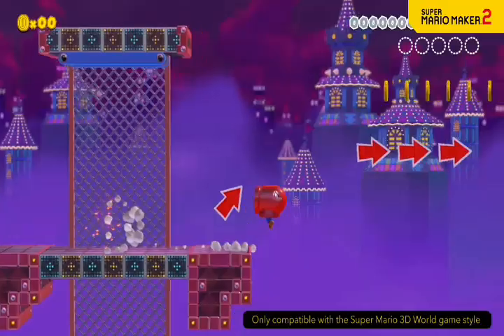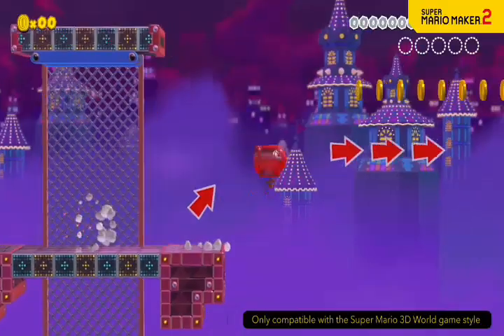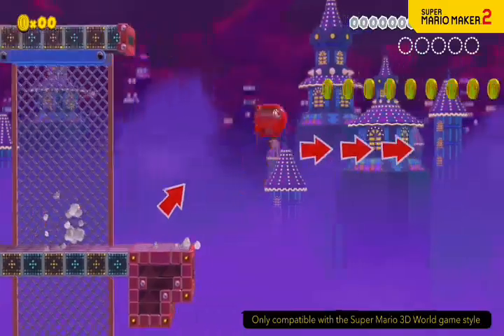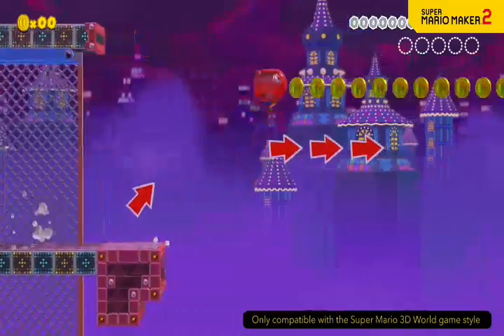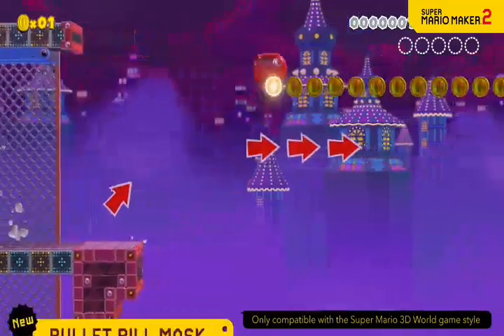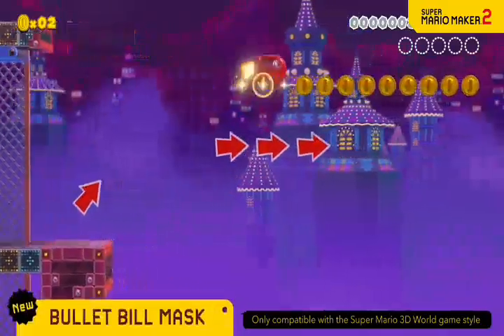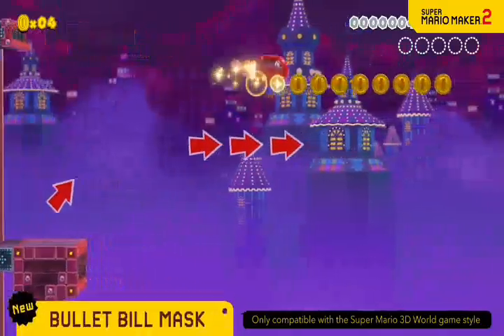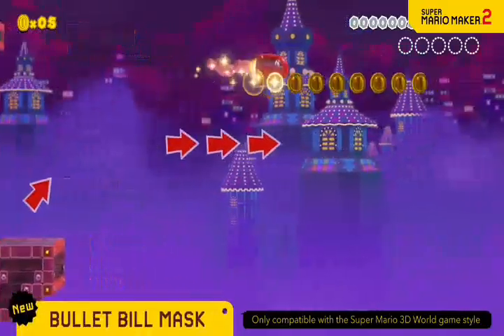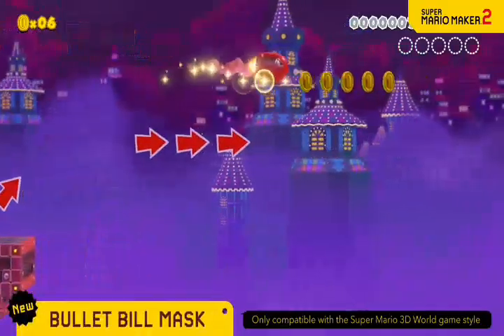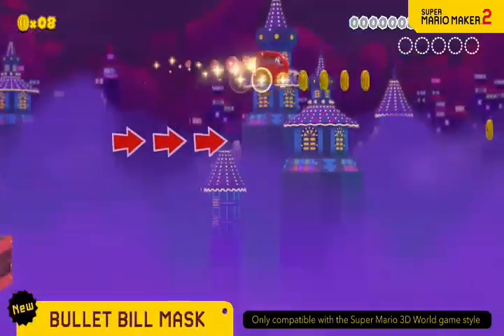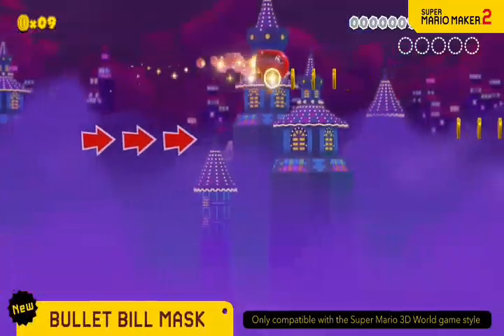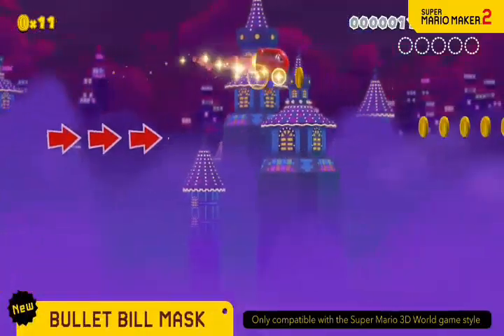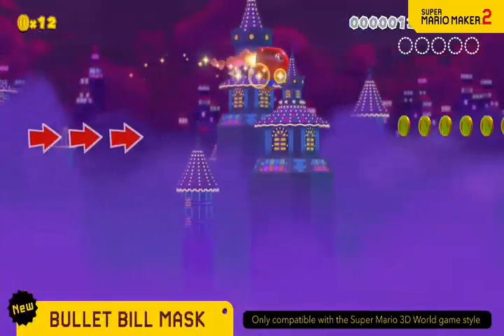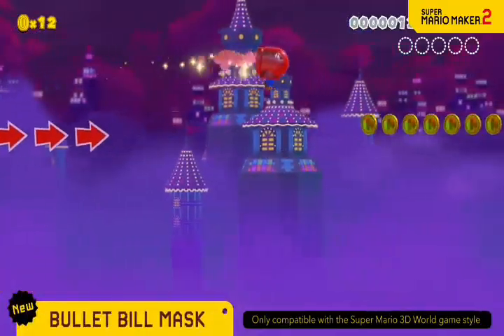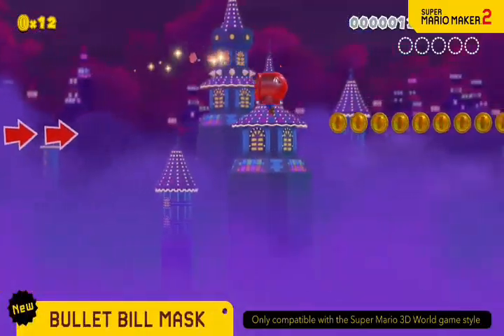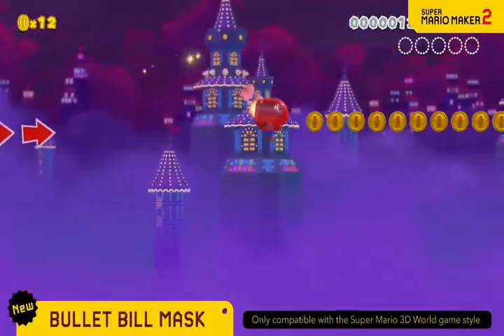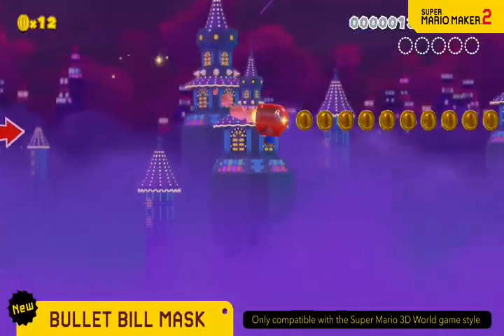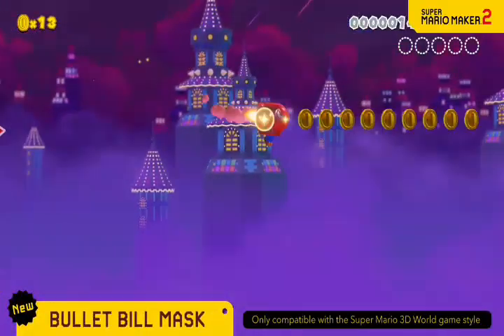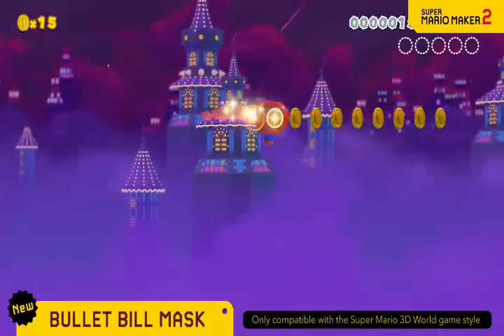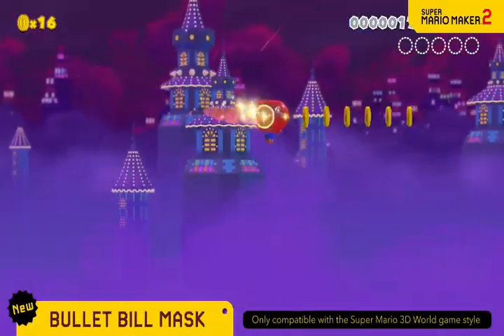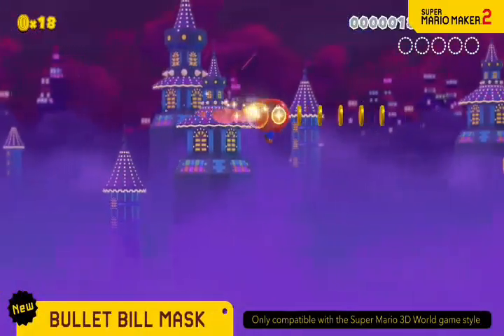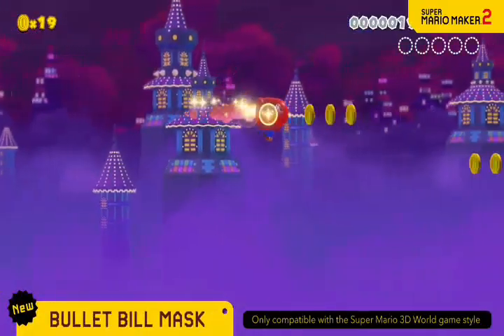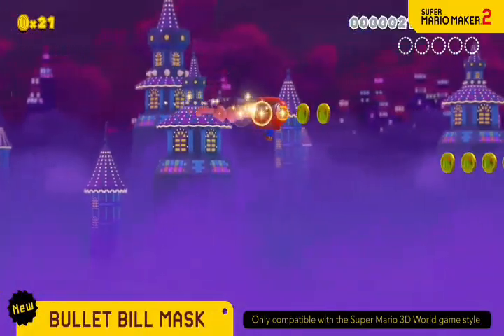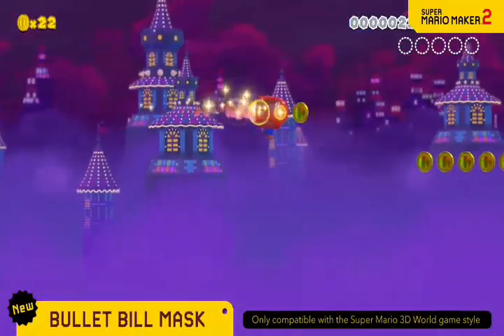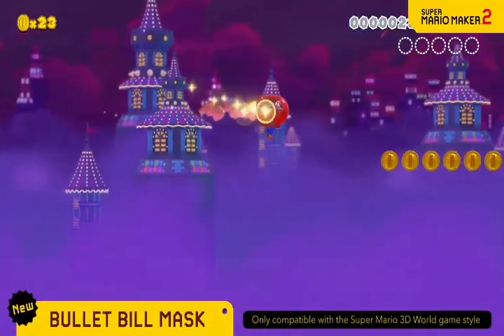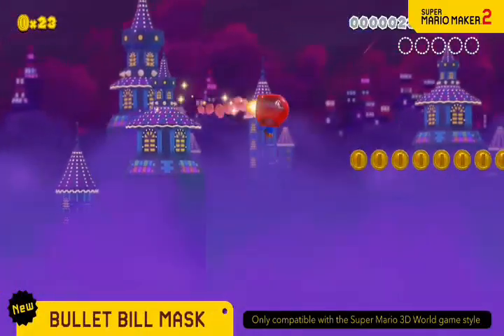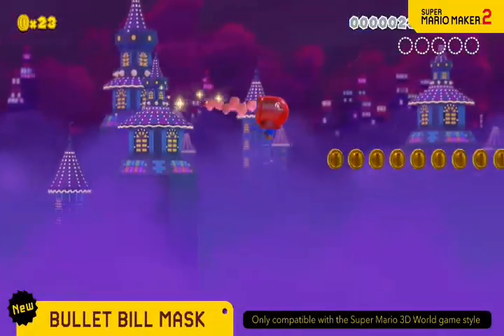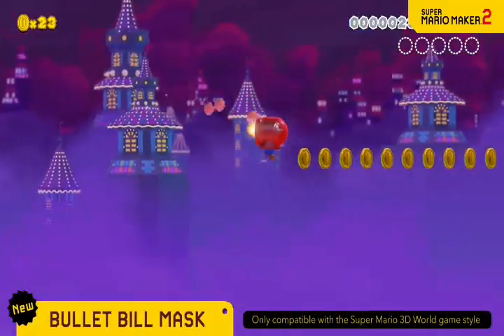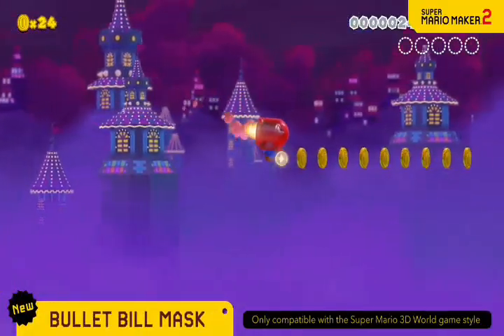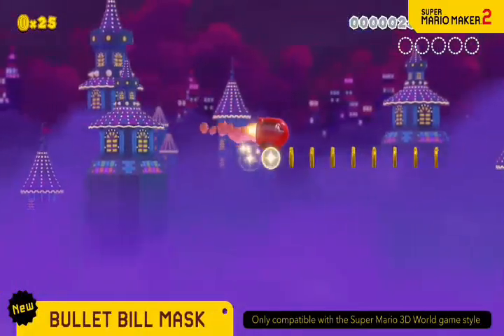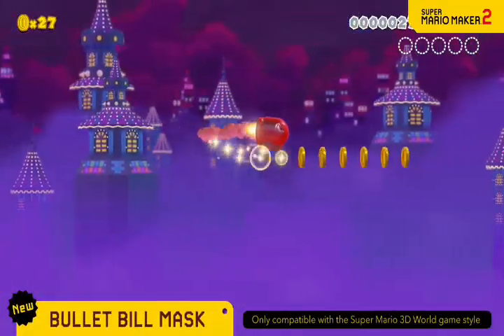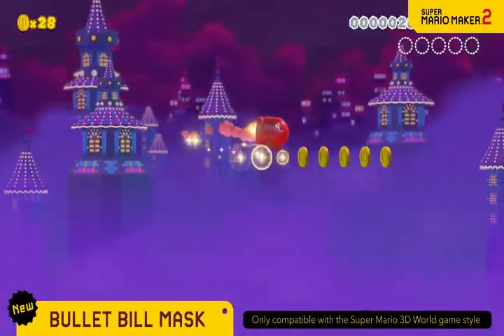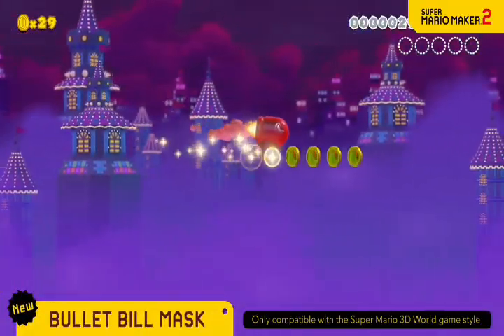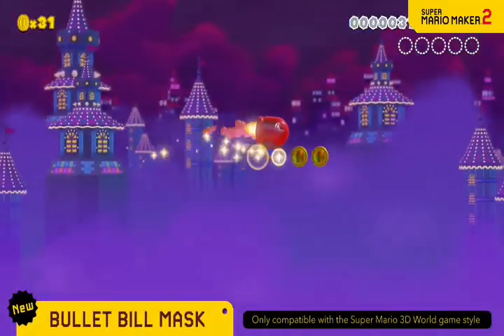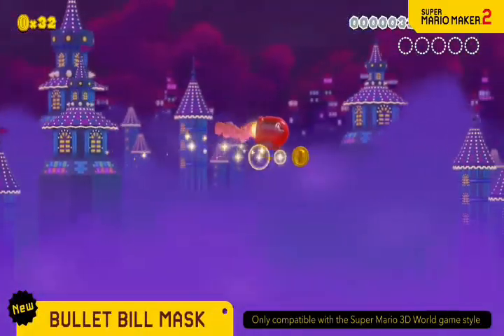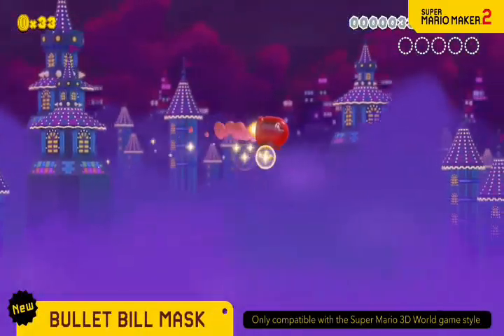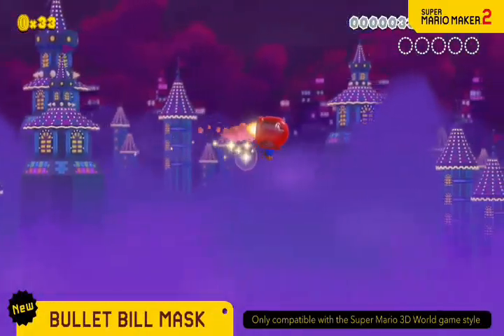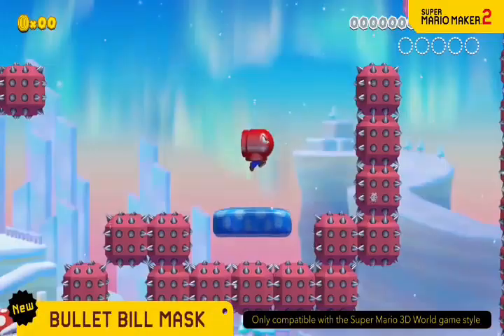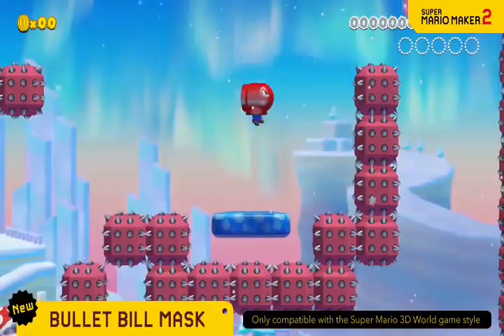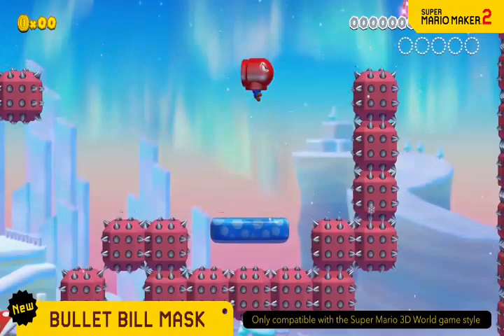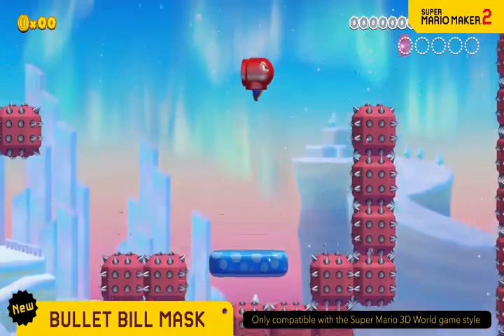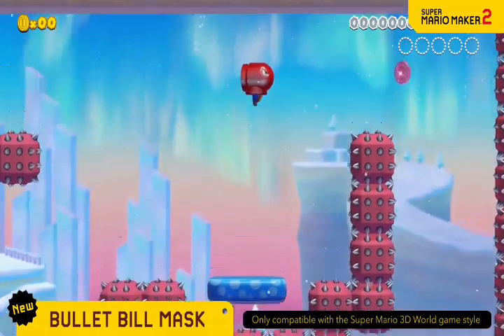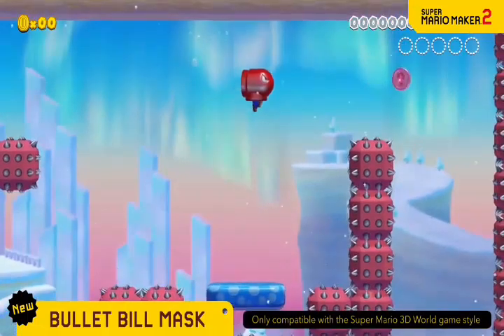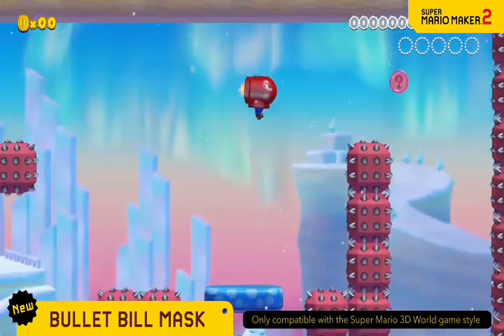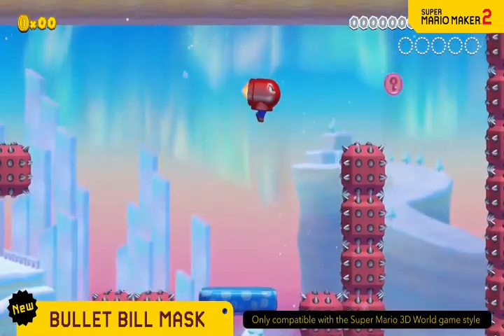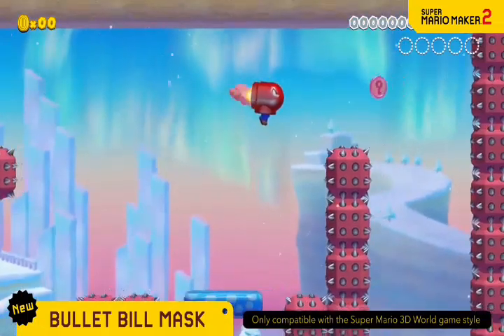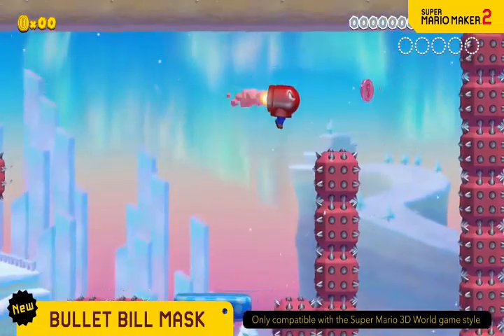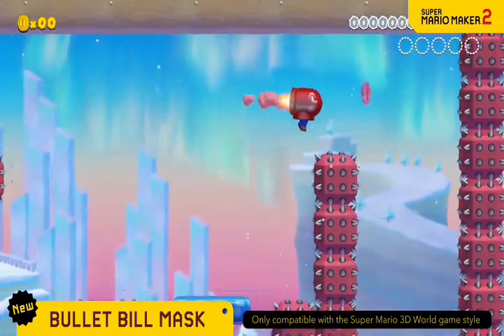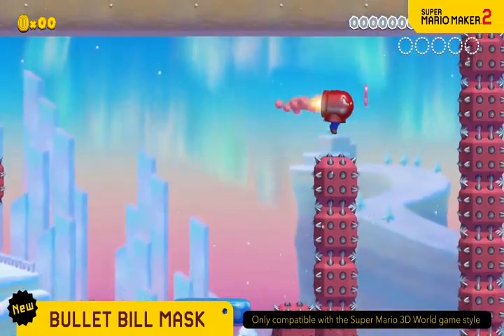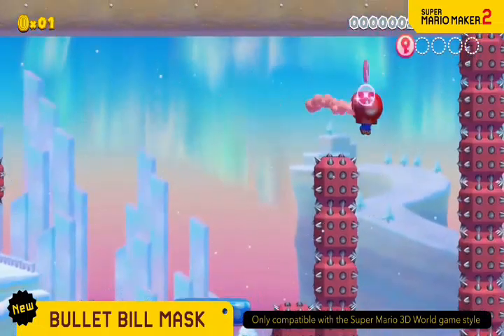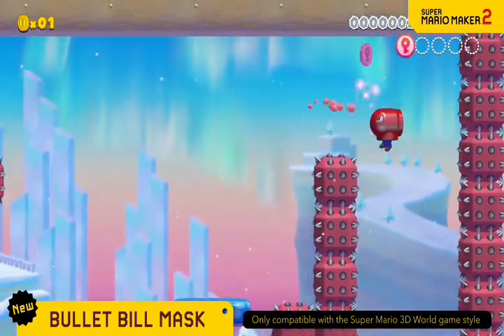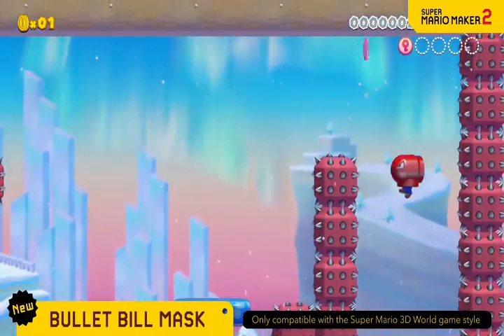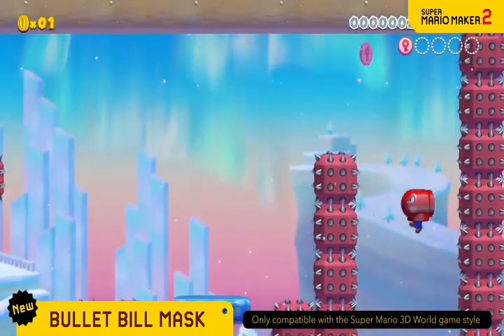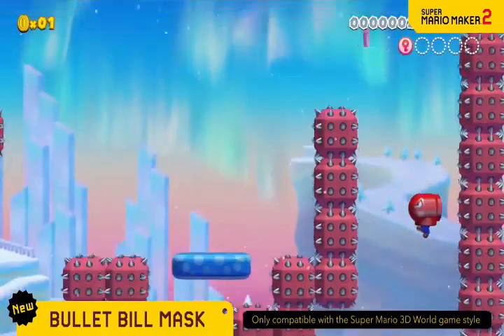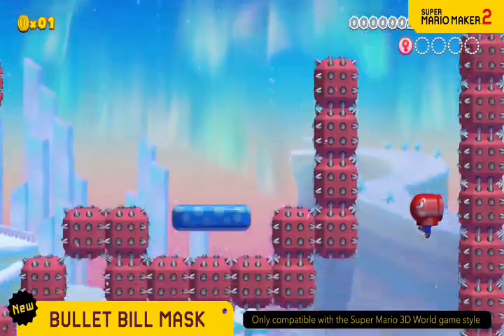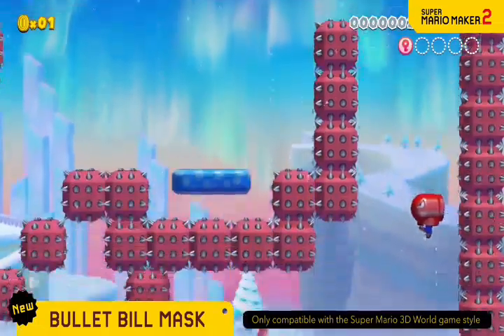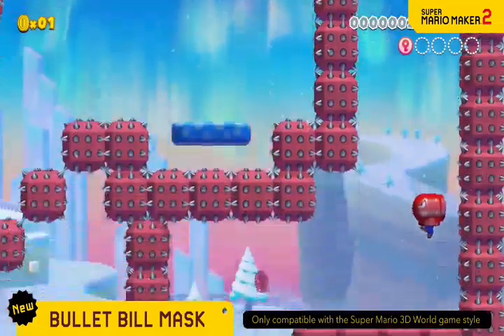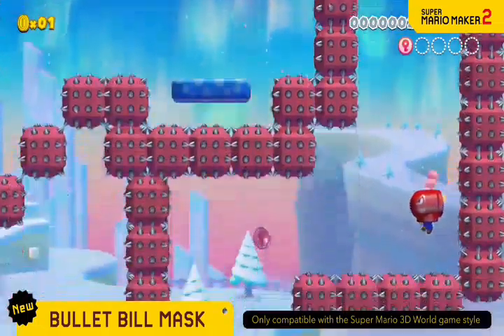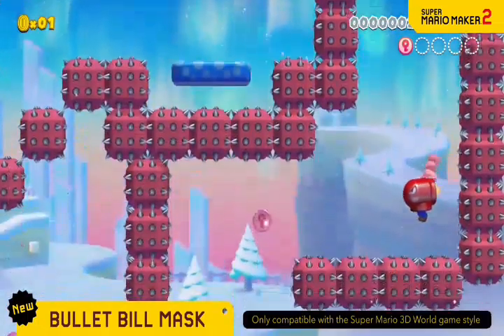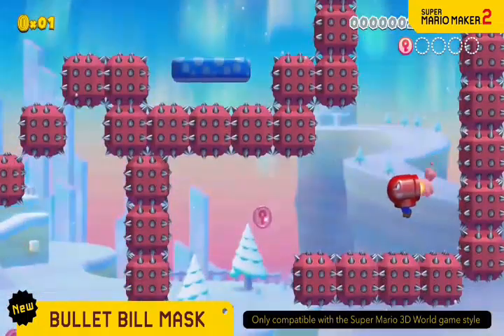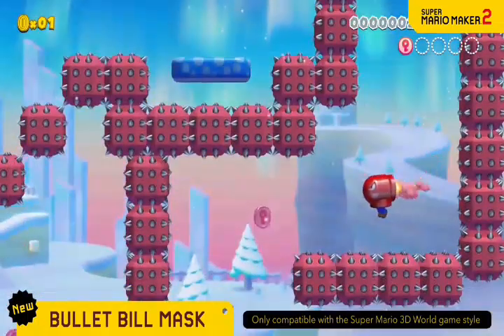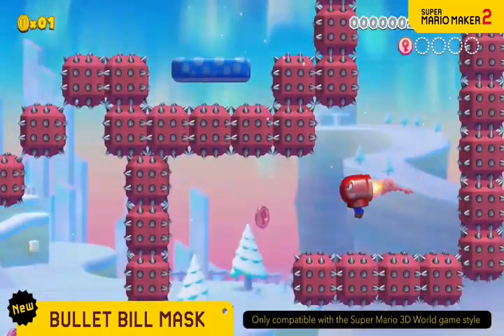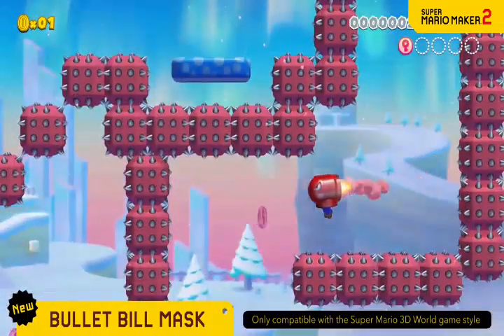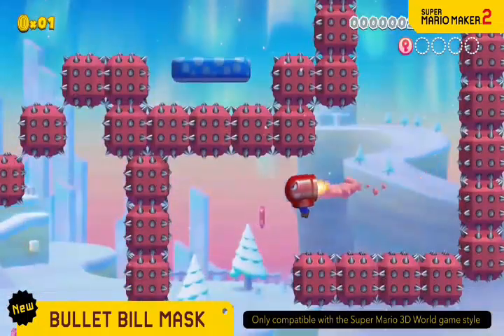Don the Bullet Bill Mask to gain the power of horizontal flight. Fly as much as you'd like while time remains.